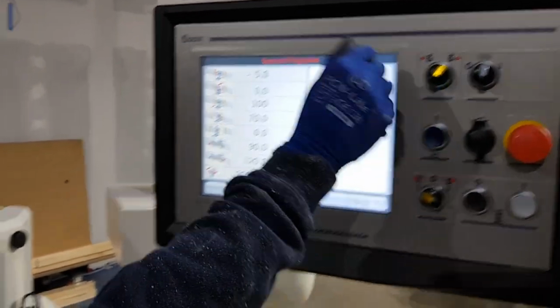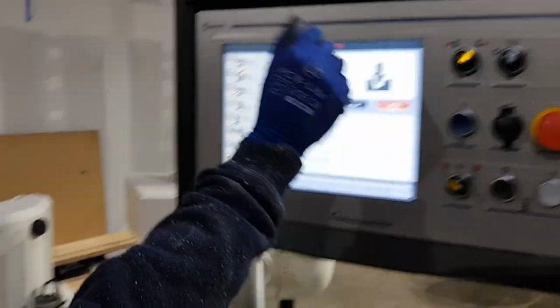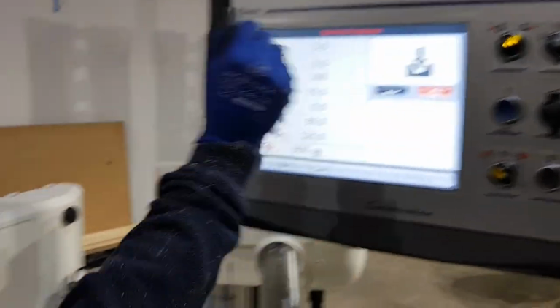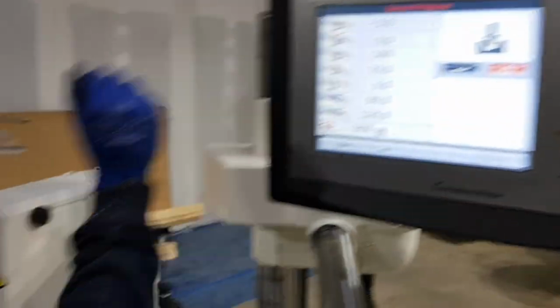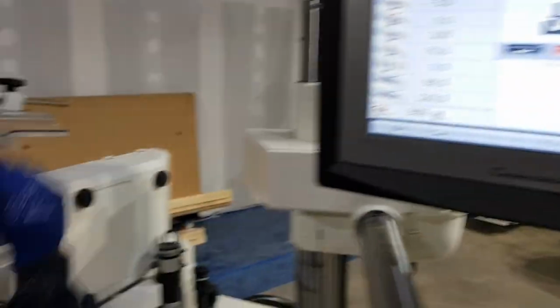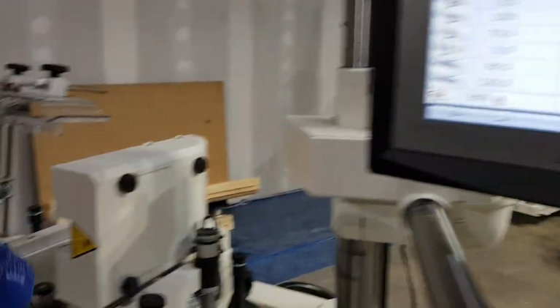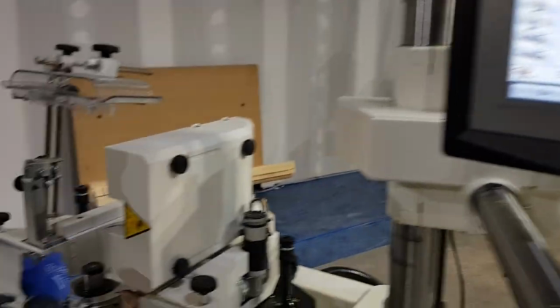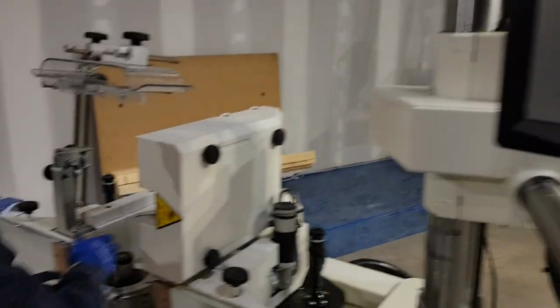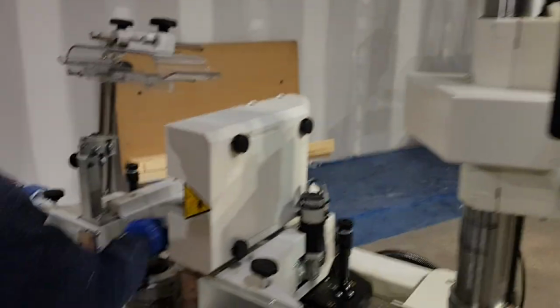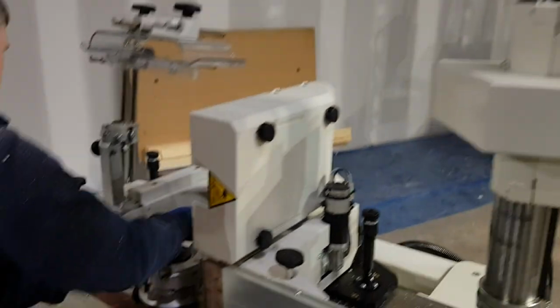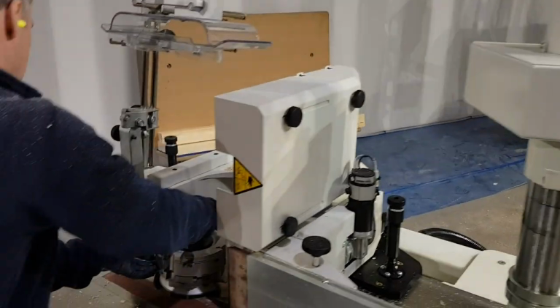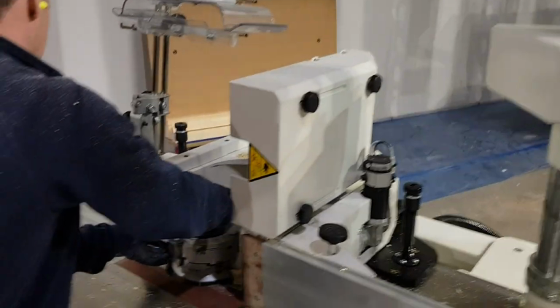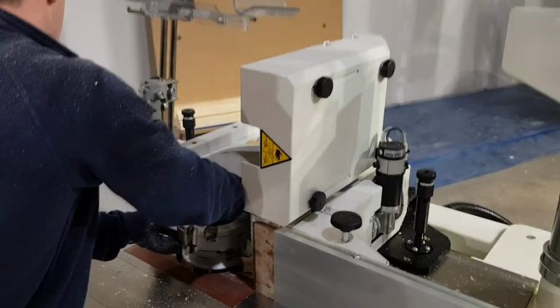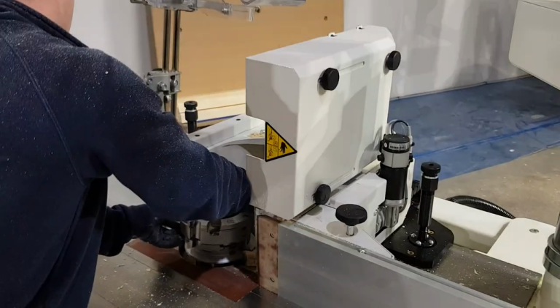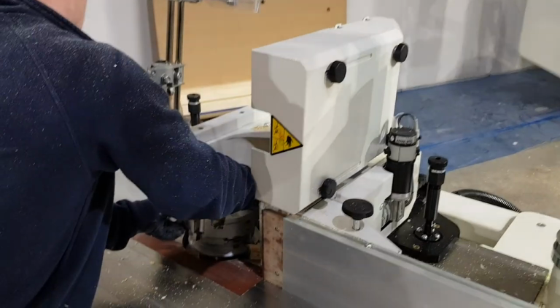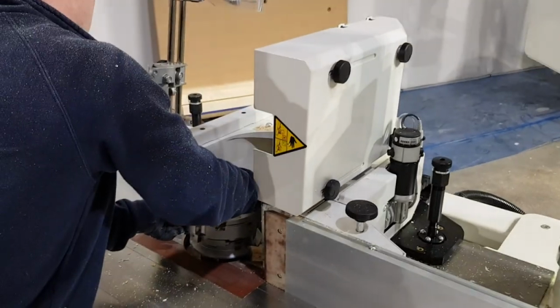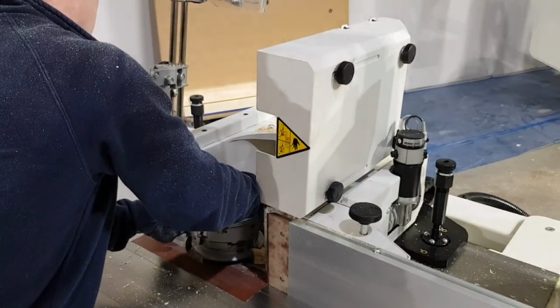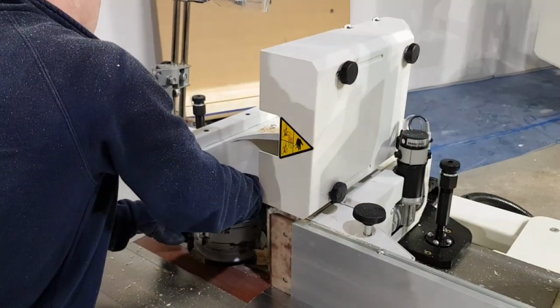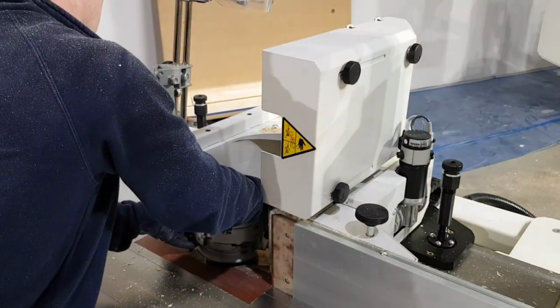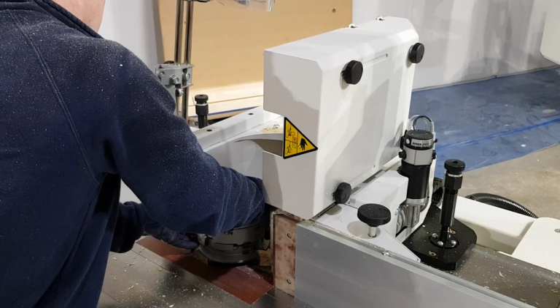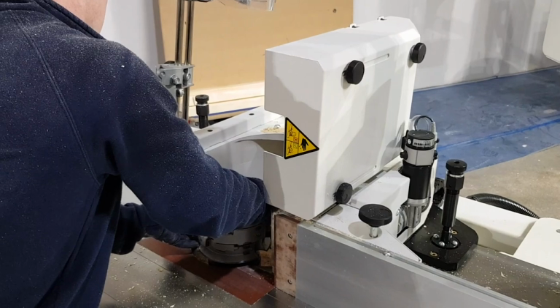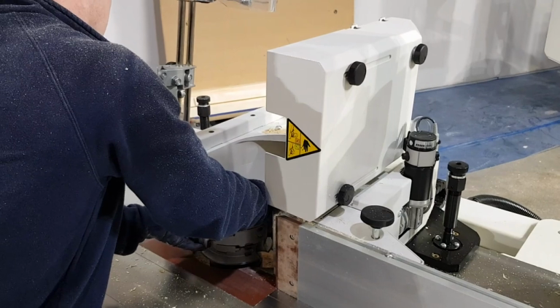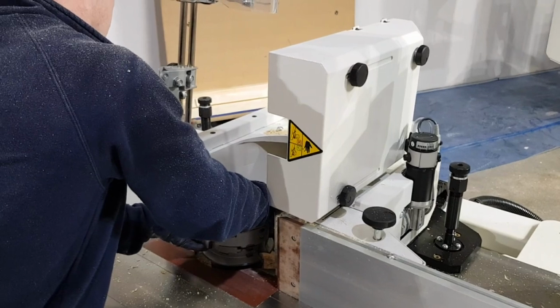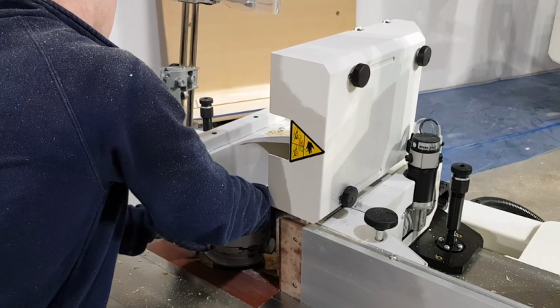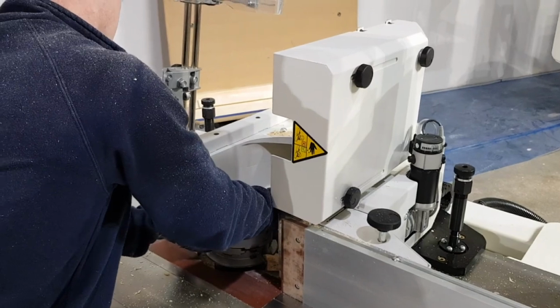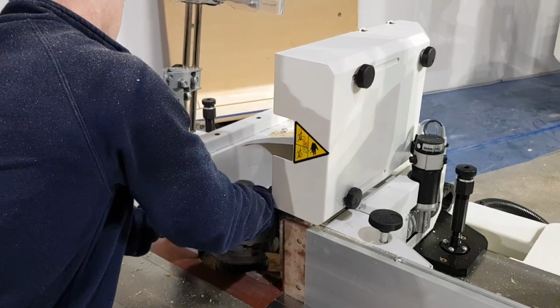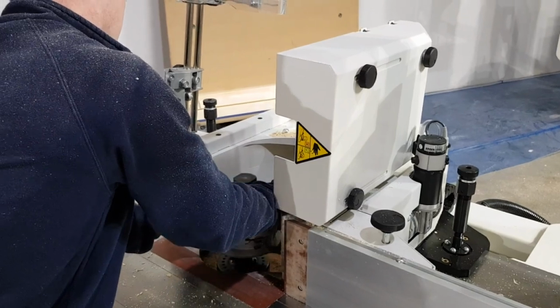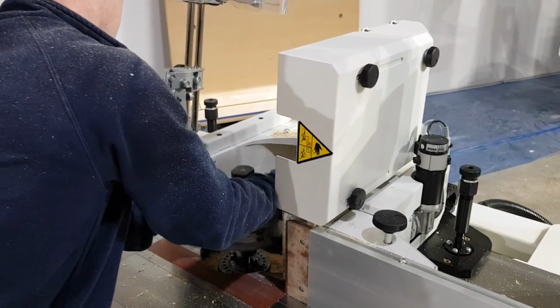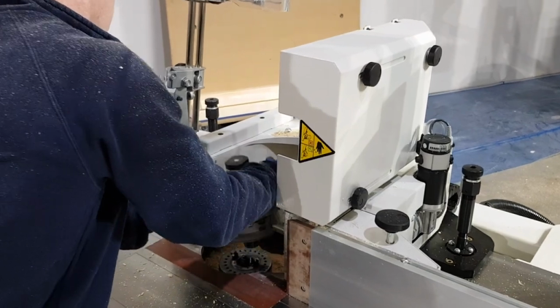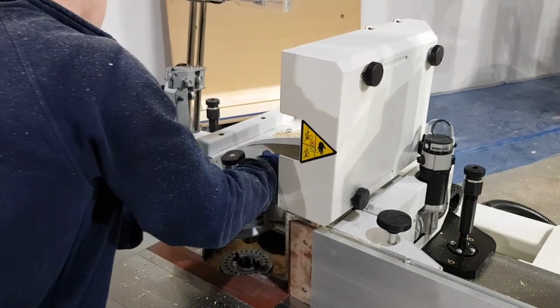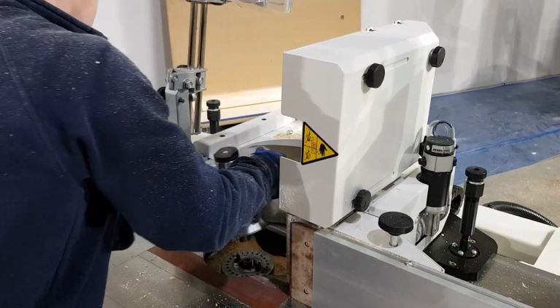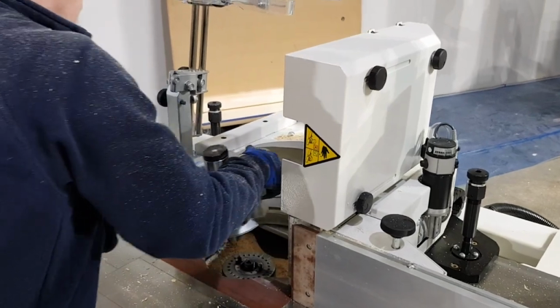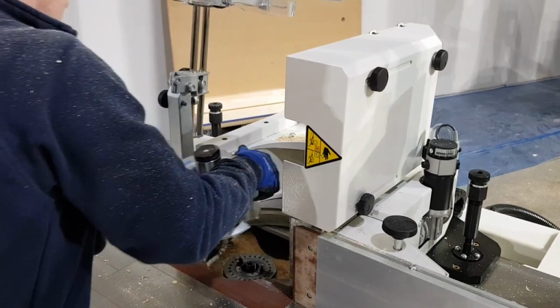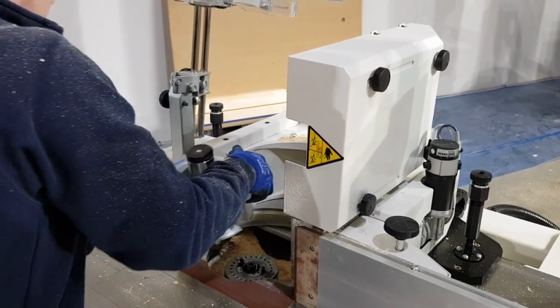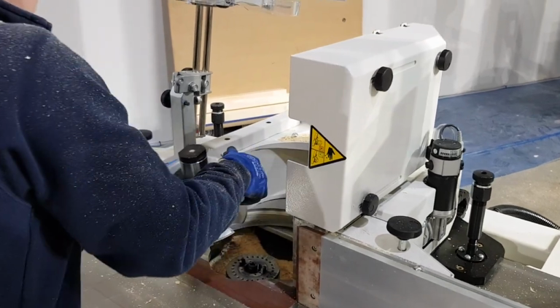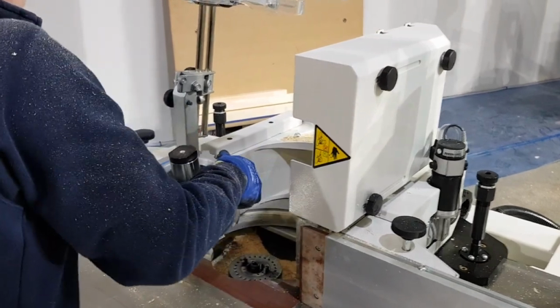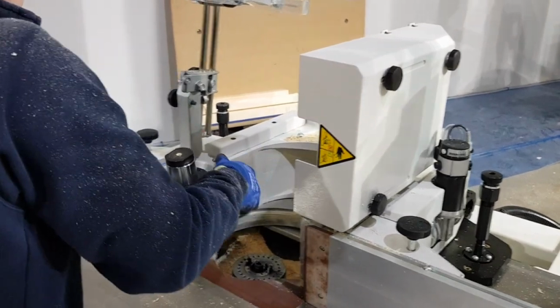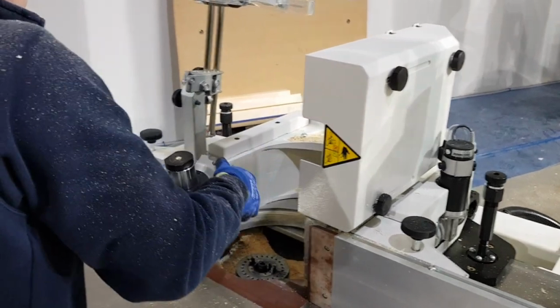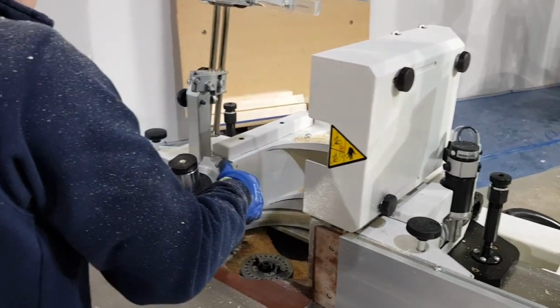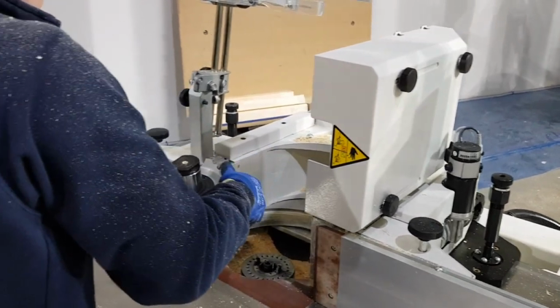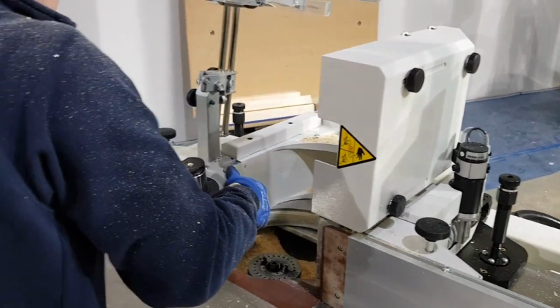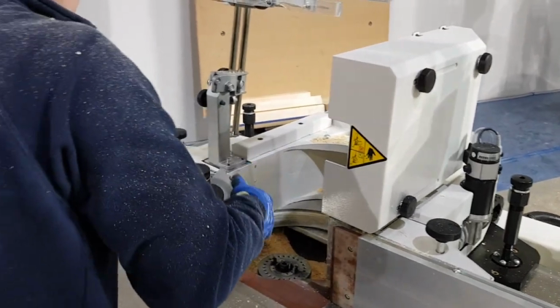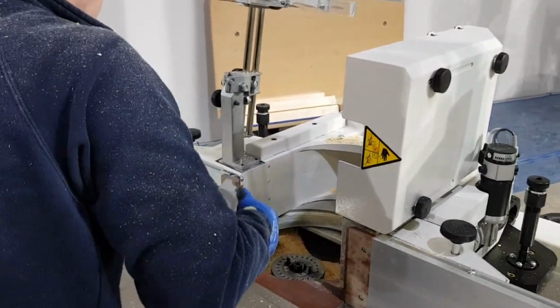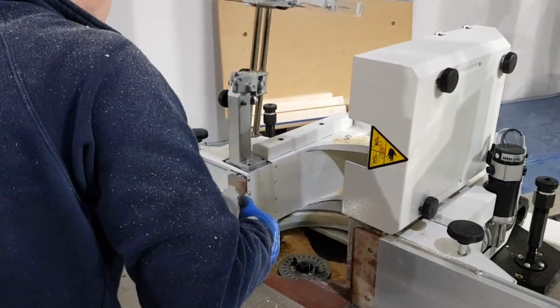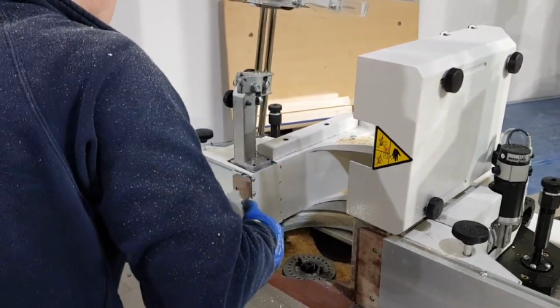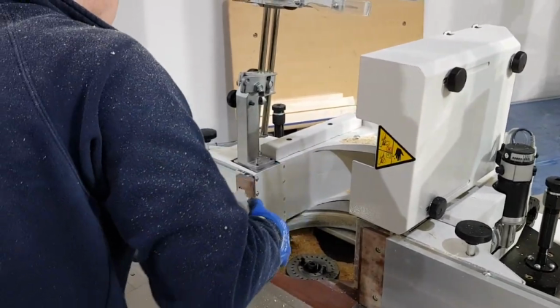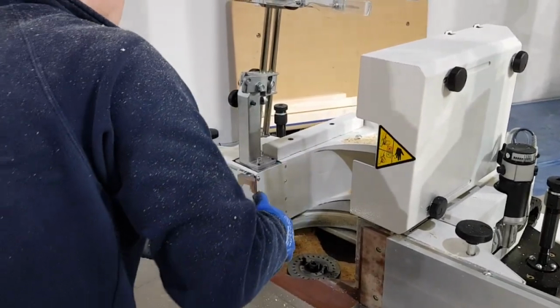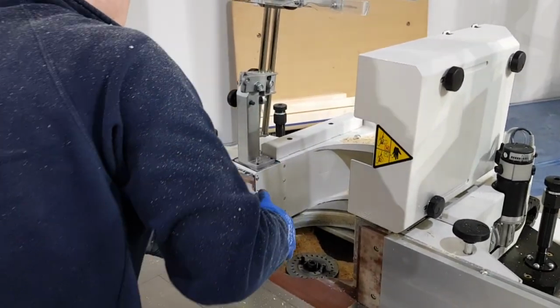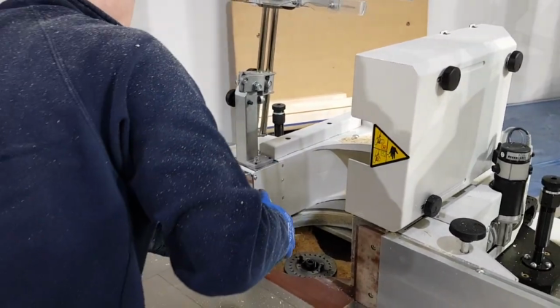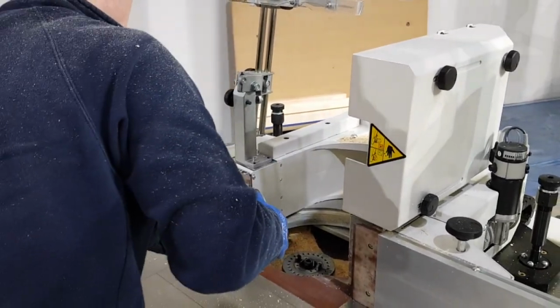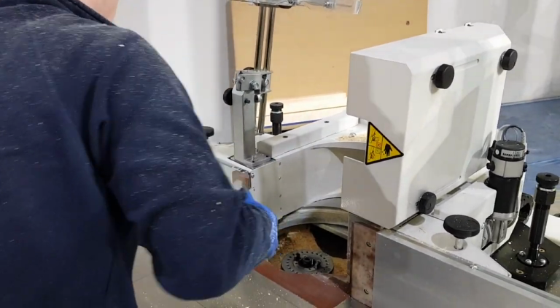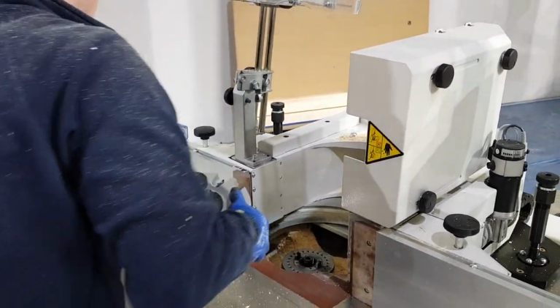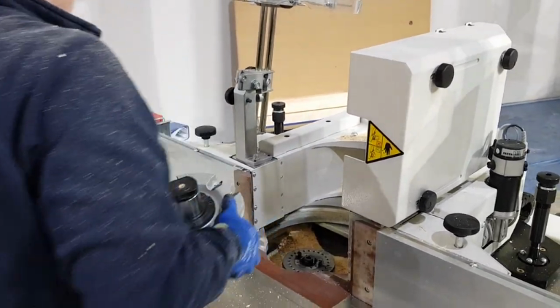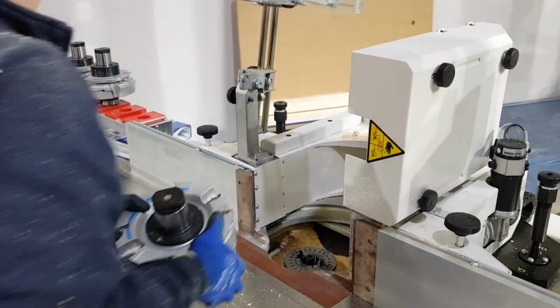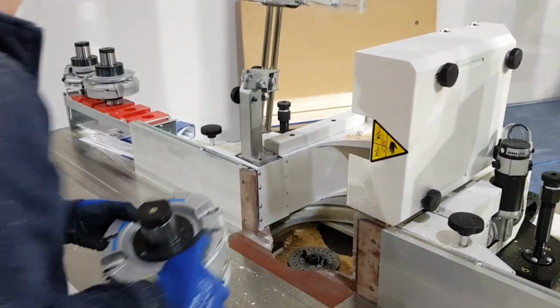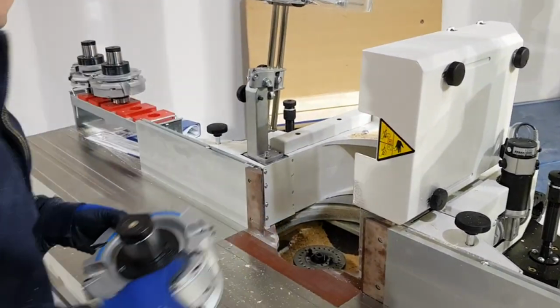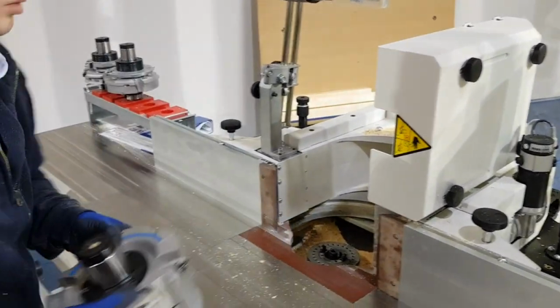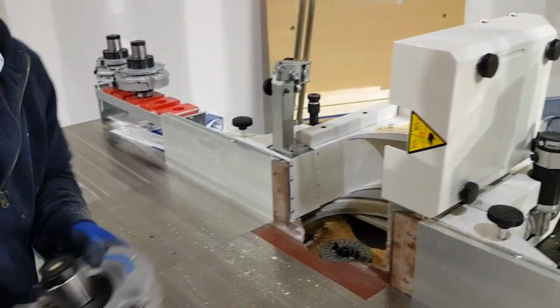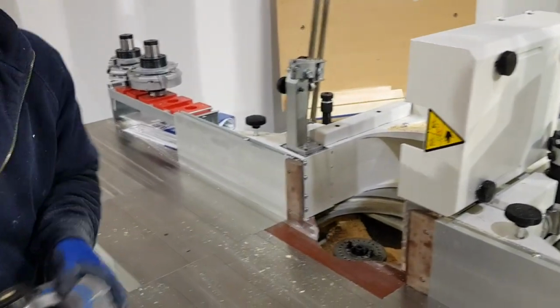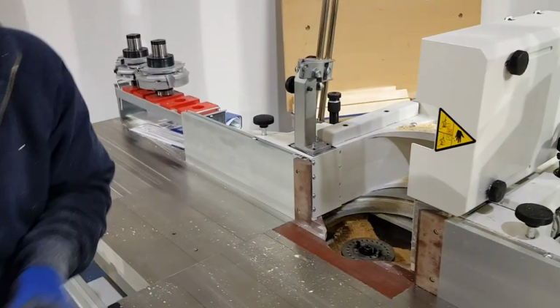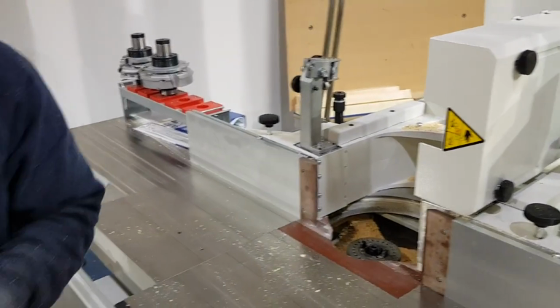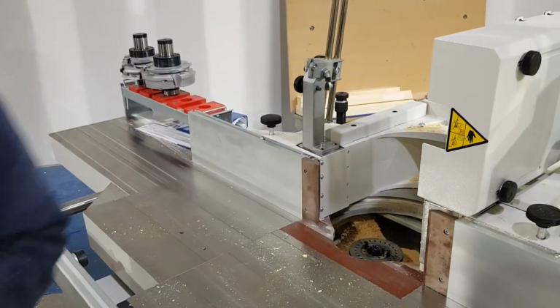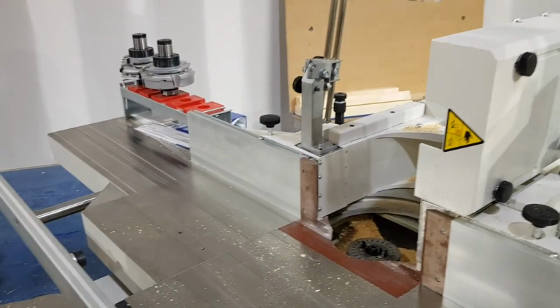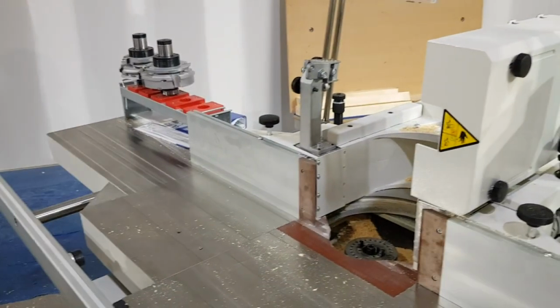Rapid Tools Change — the solution for all your tool-setting problems, by SCM.